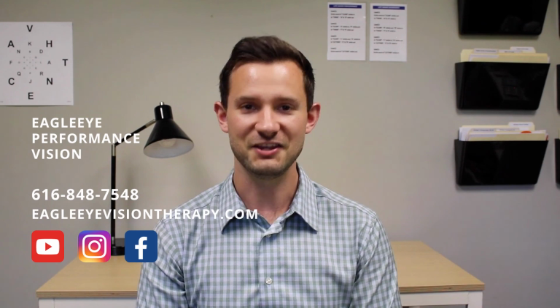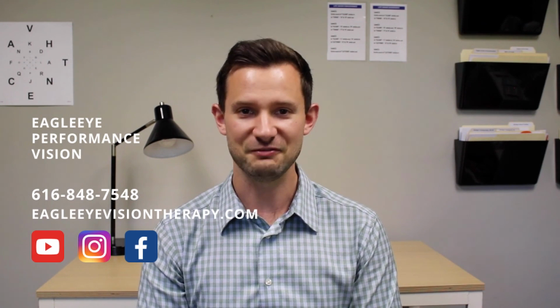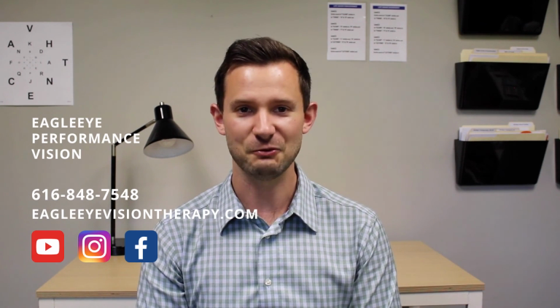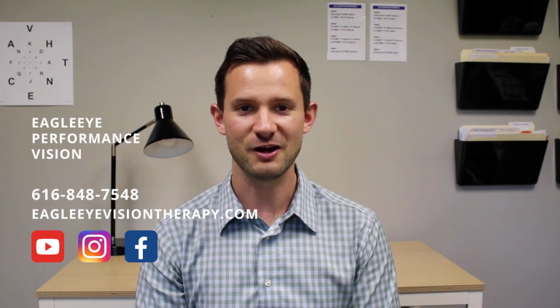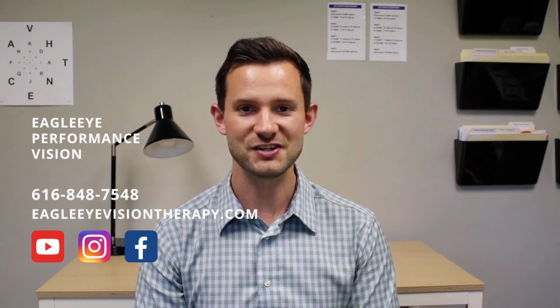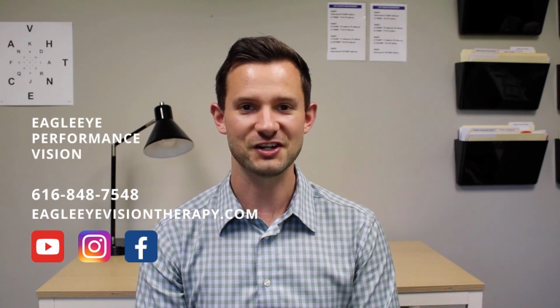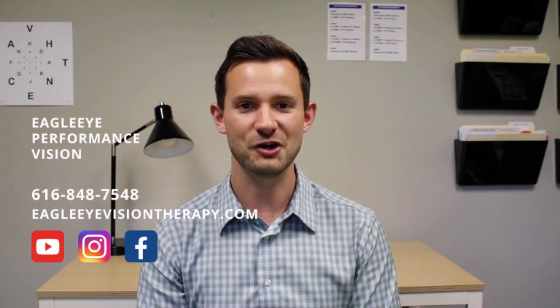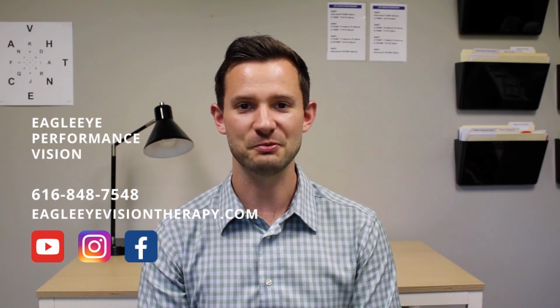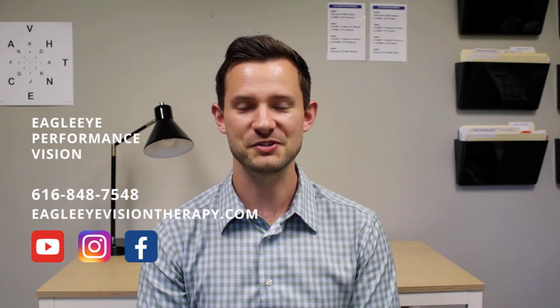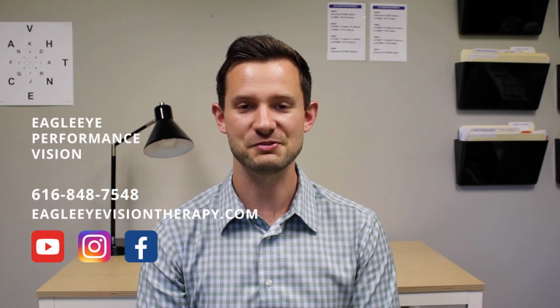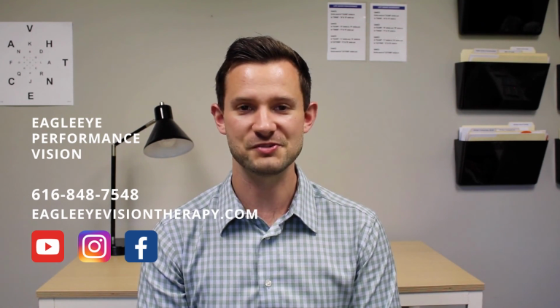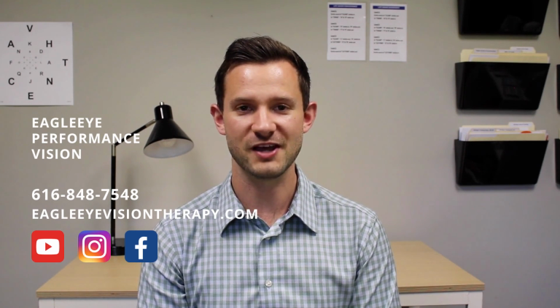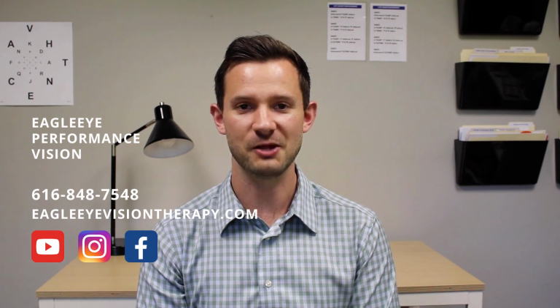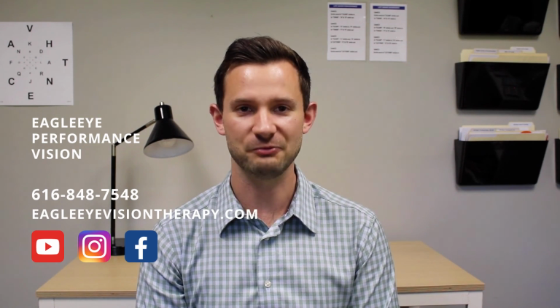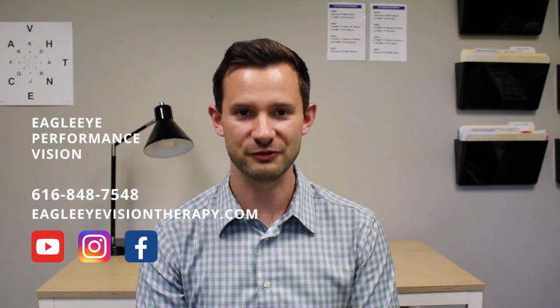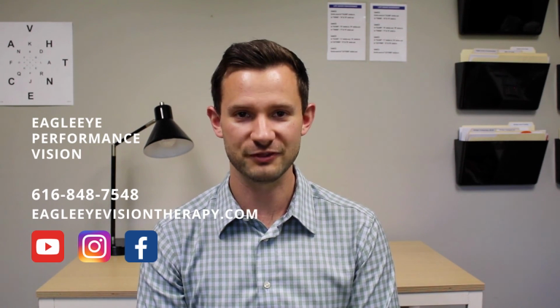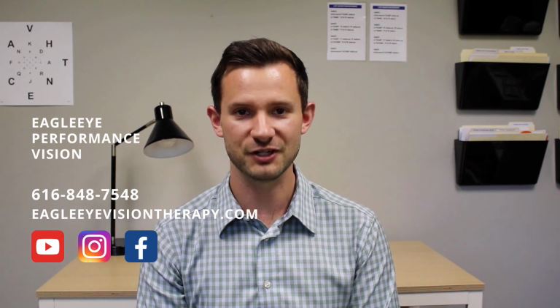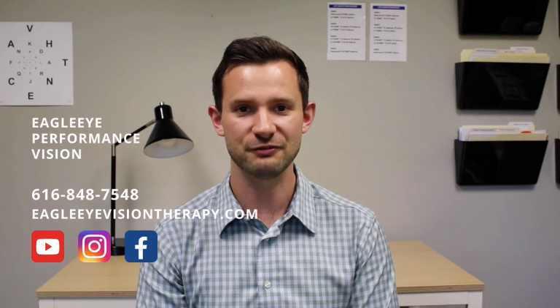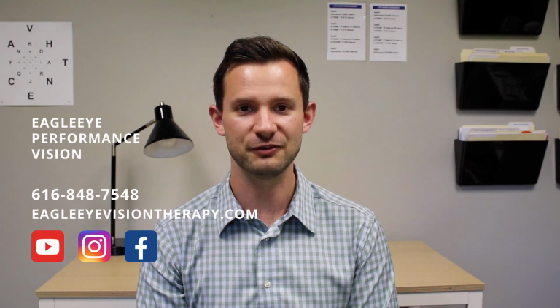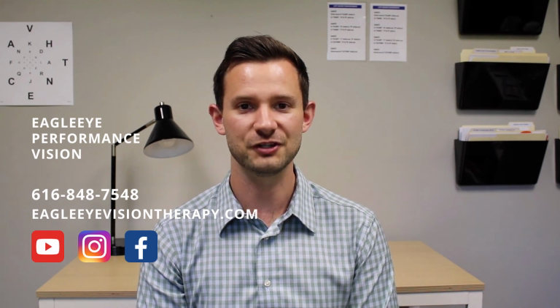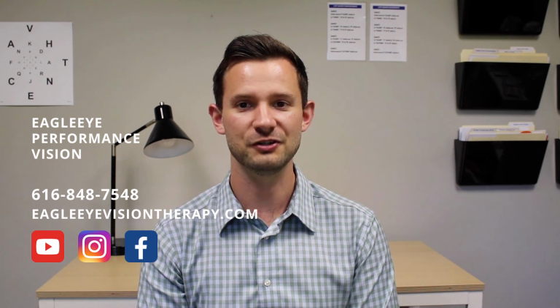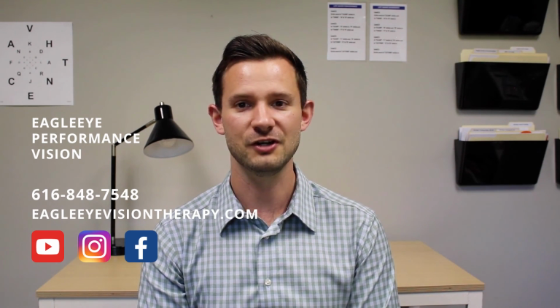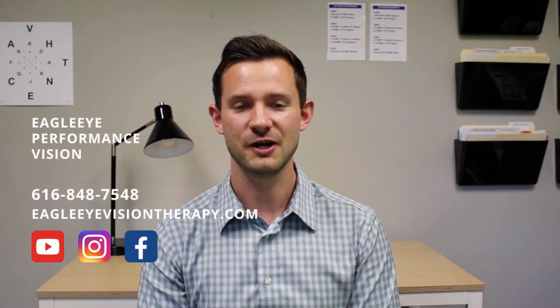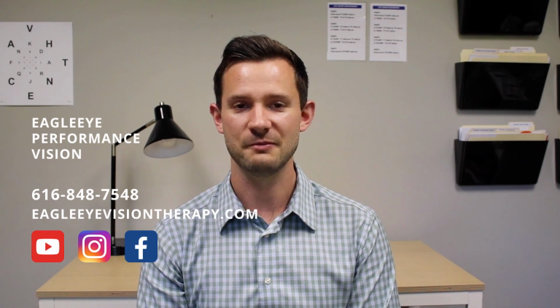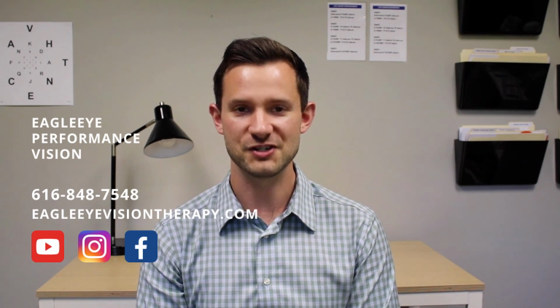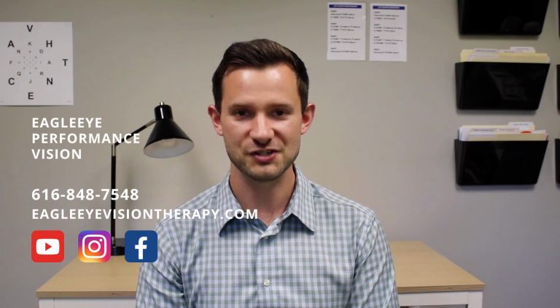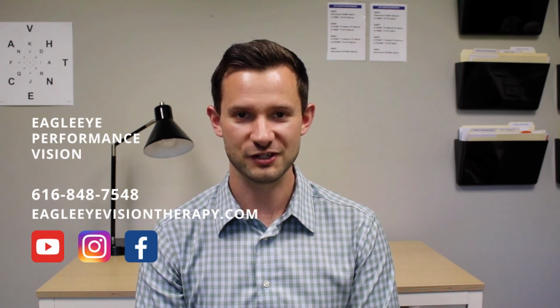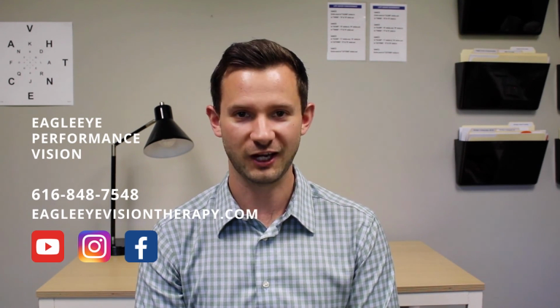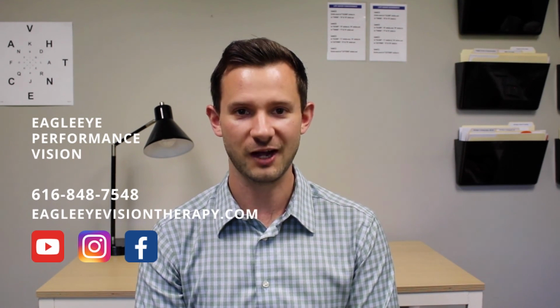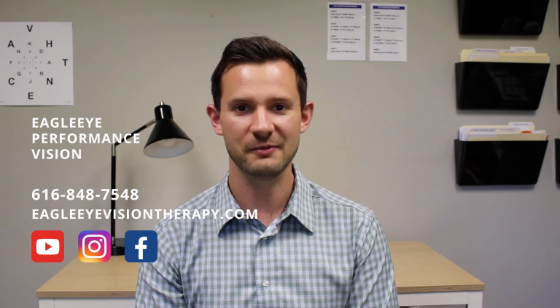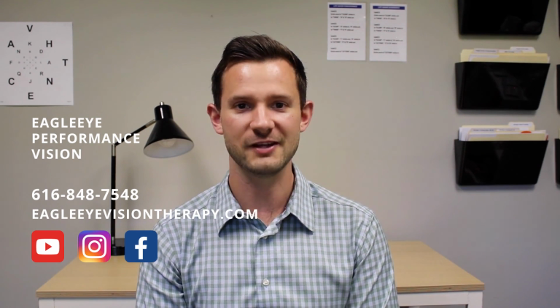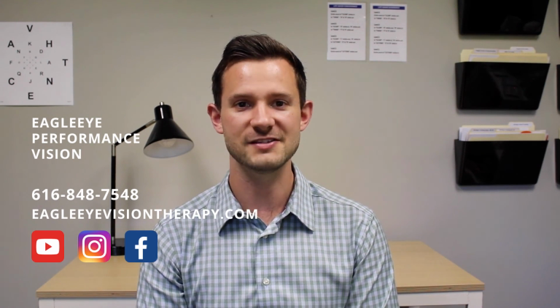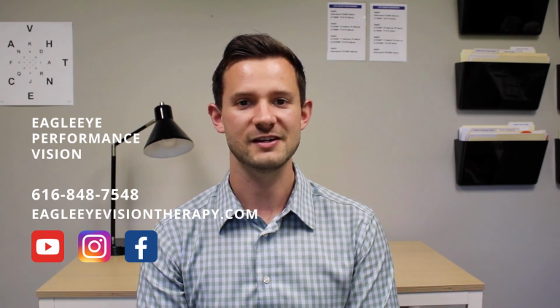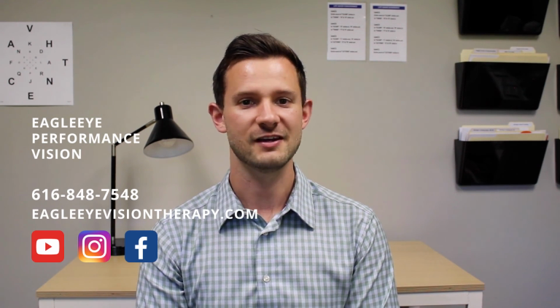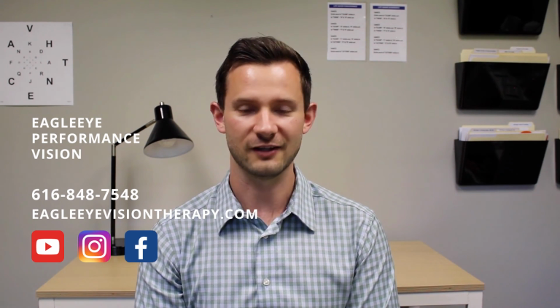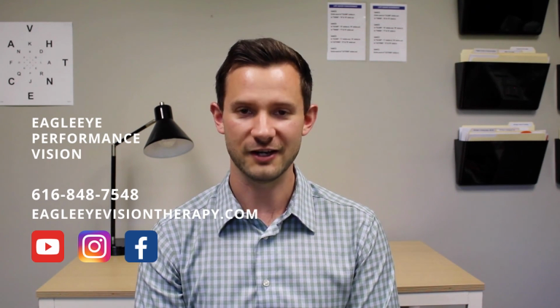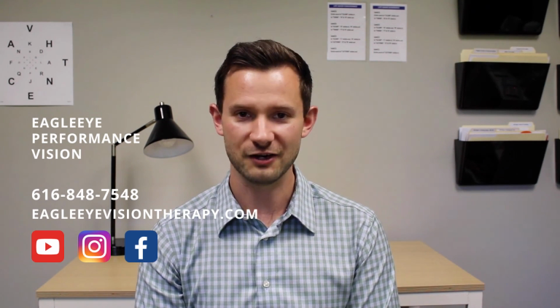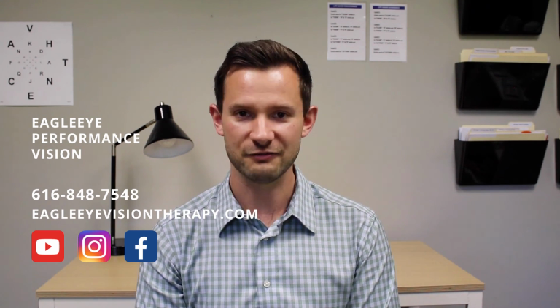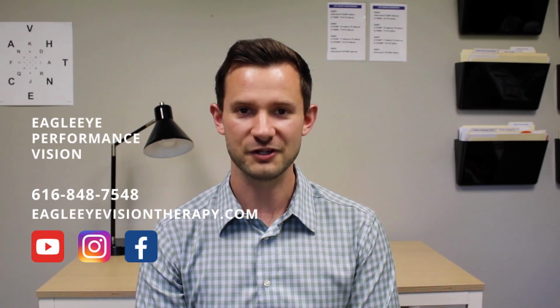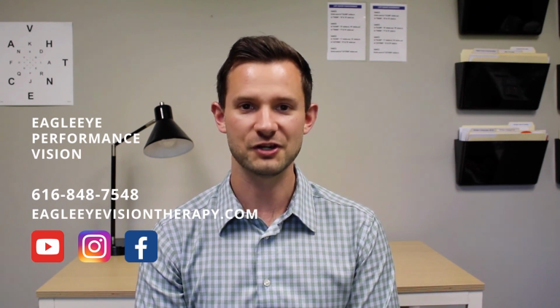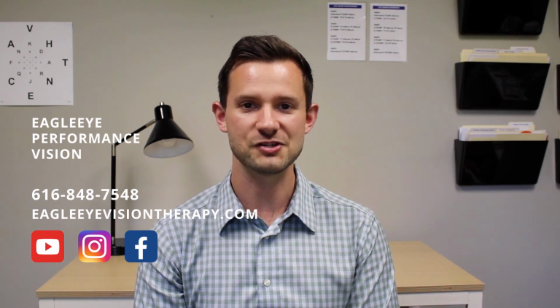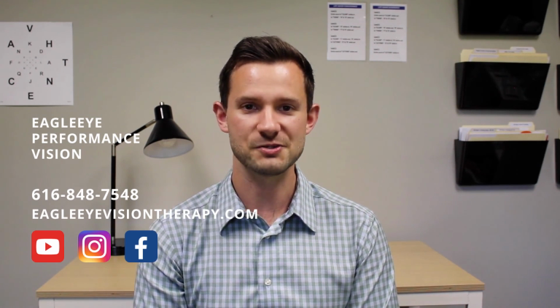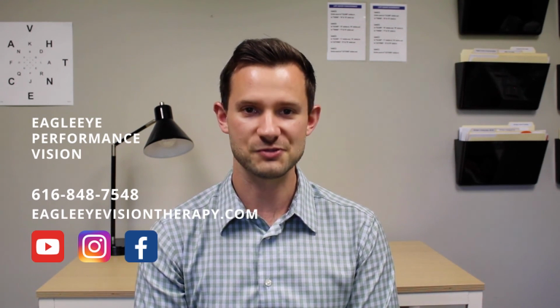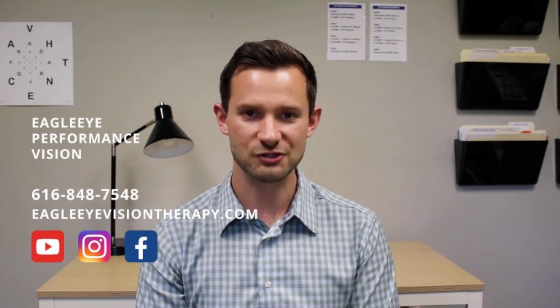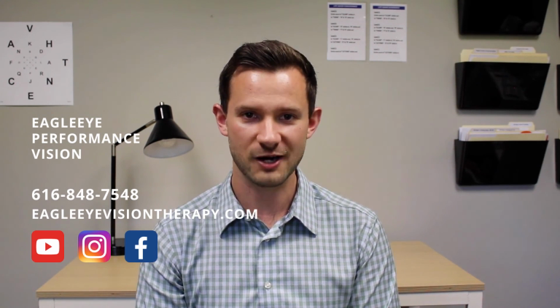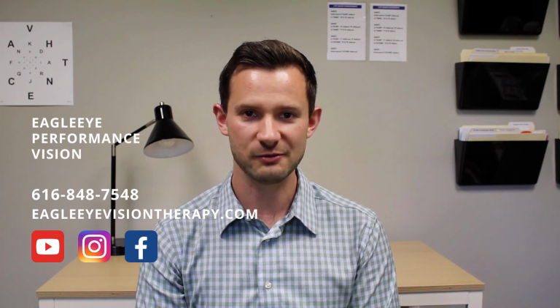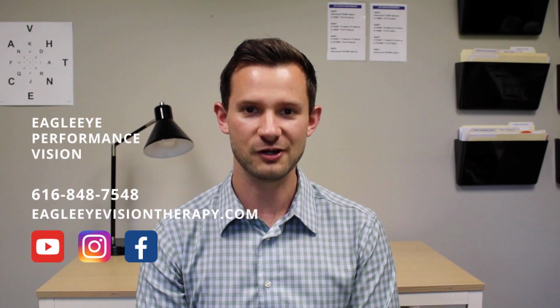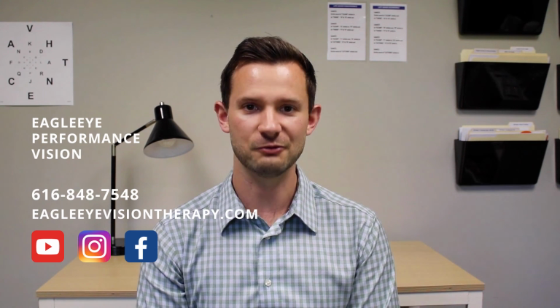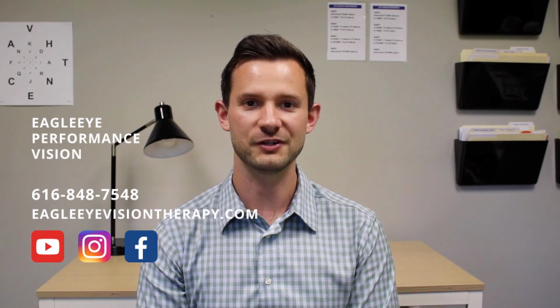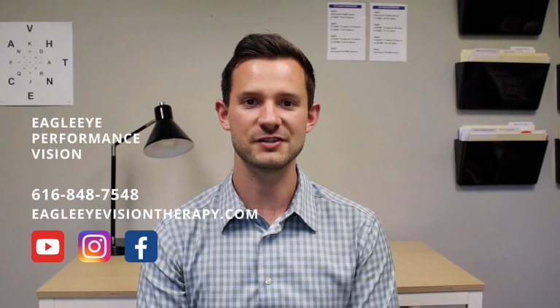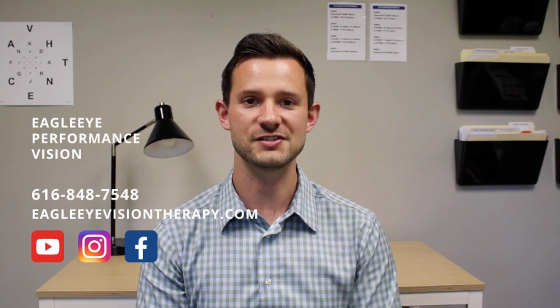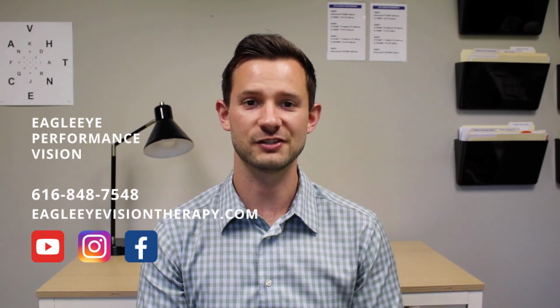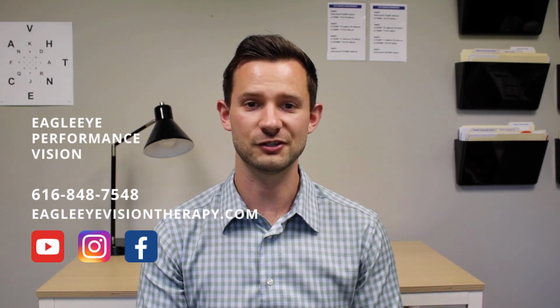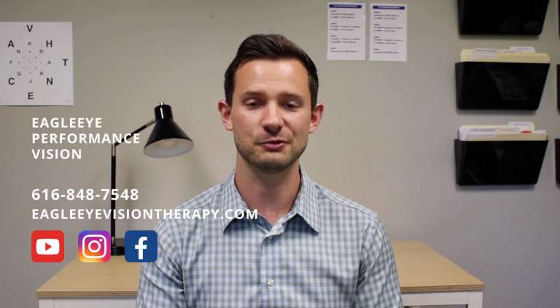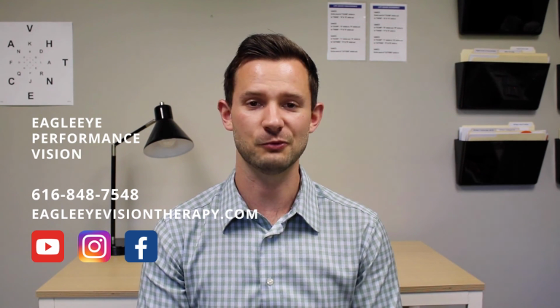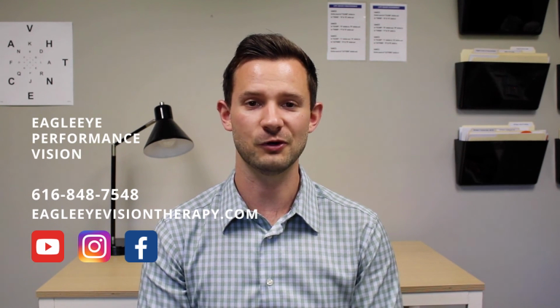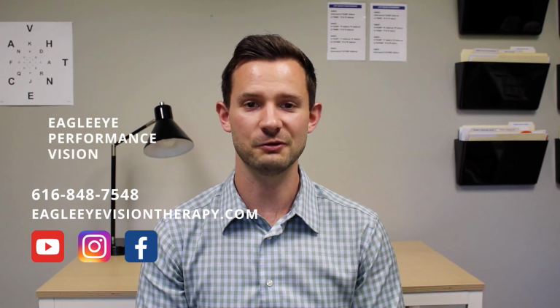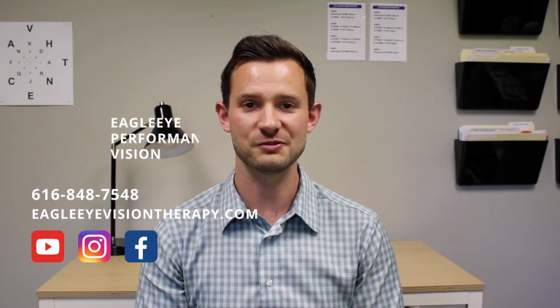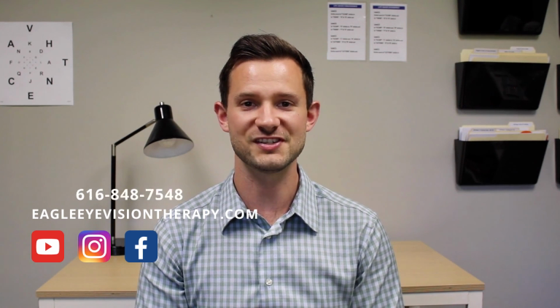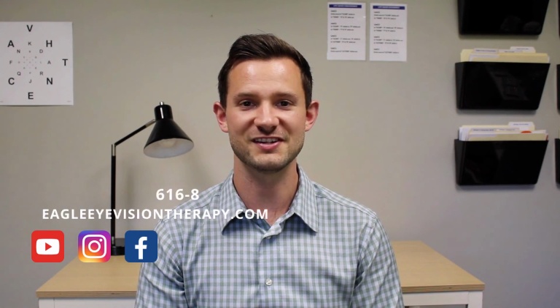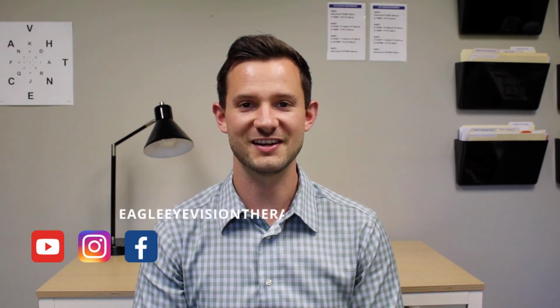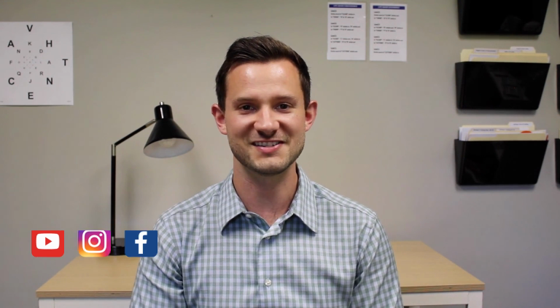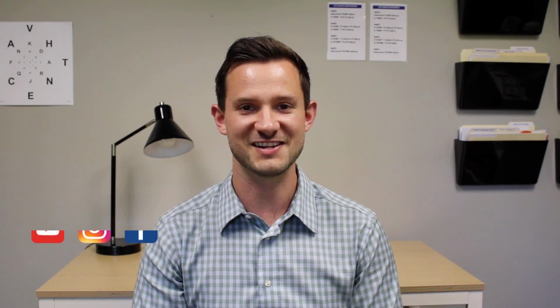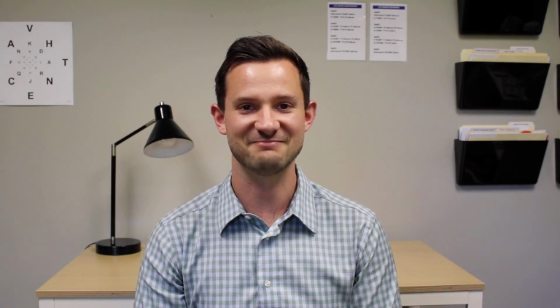Thank you for watching. I hope this was a helpful video. Make sure to comment, like the video, and subscribe to learn more. We'll see you next time.